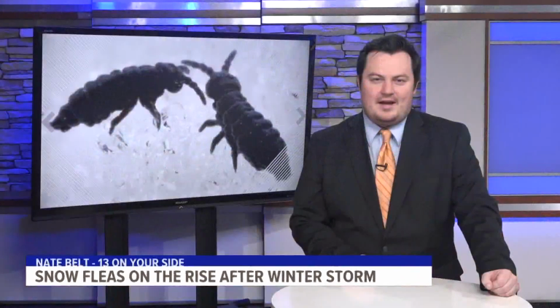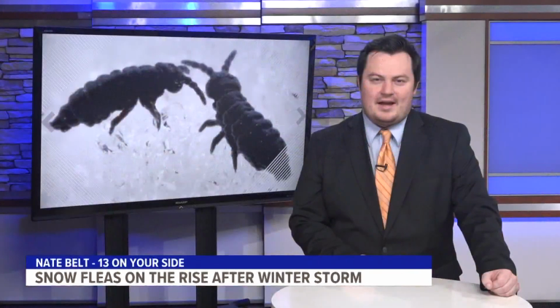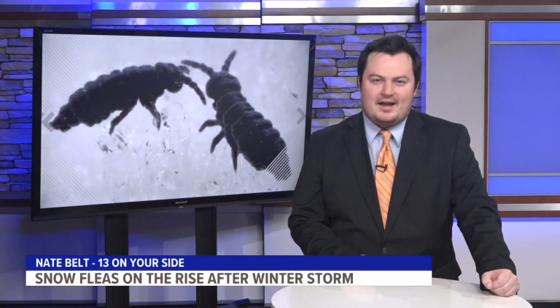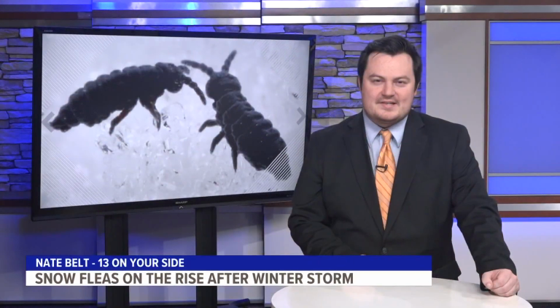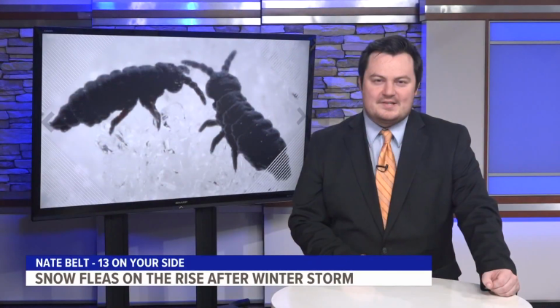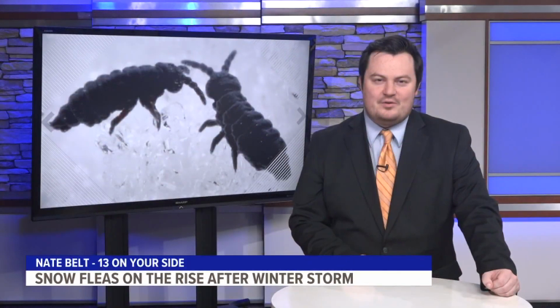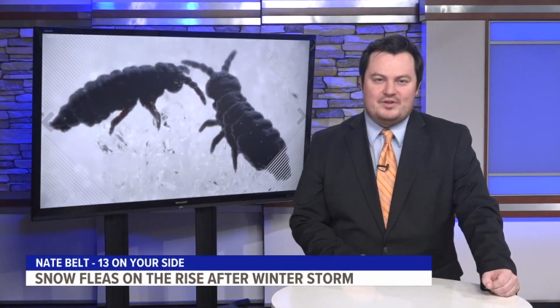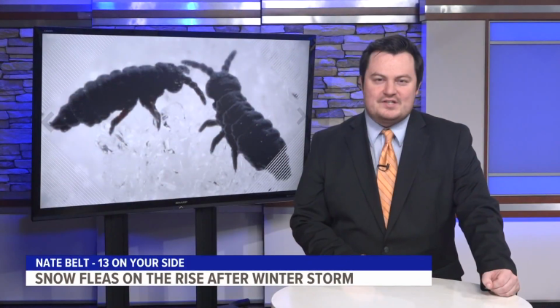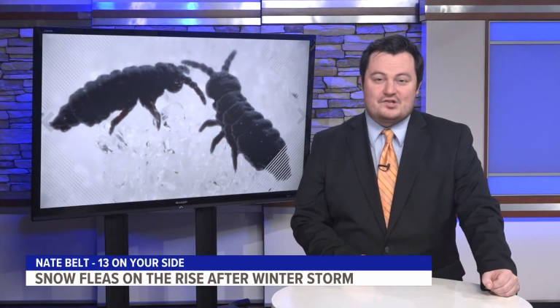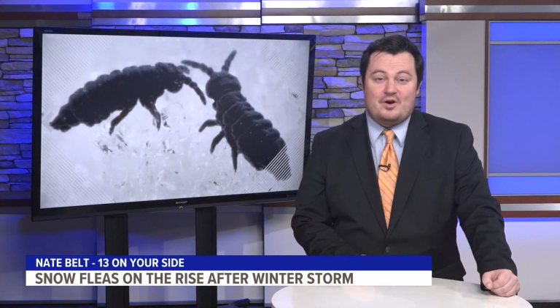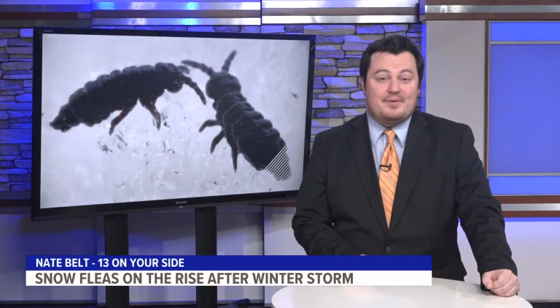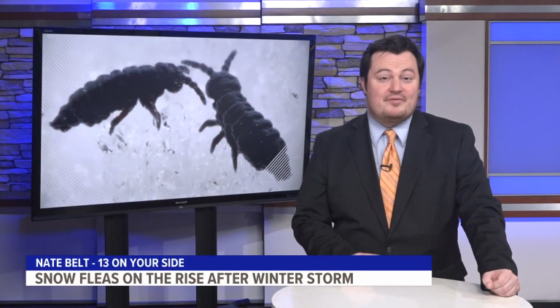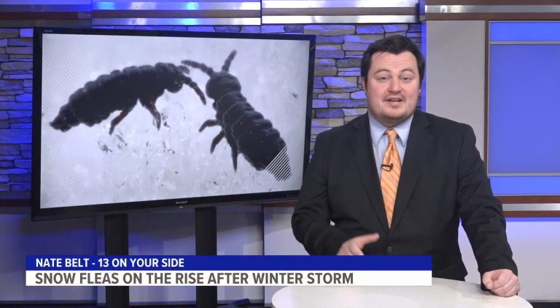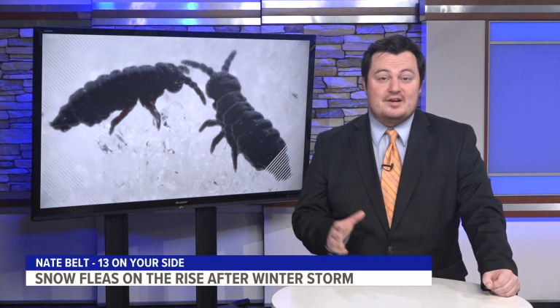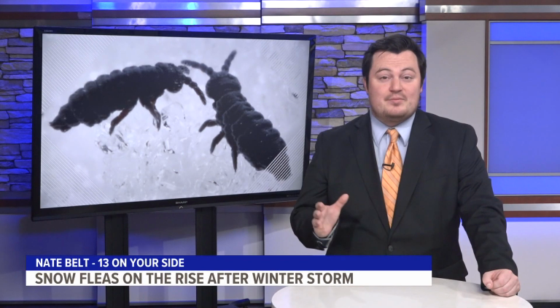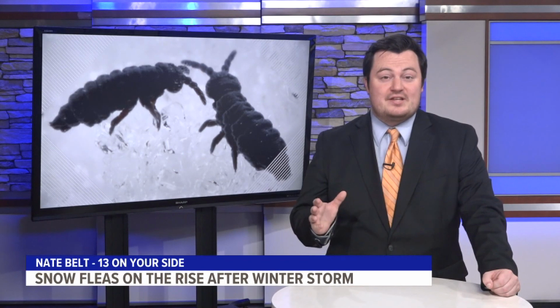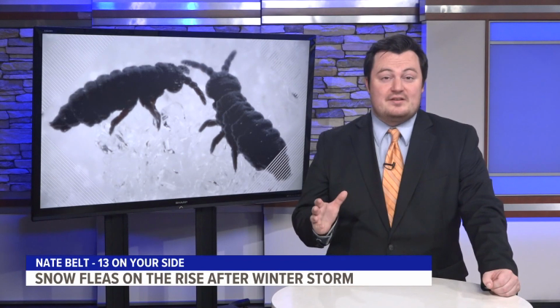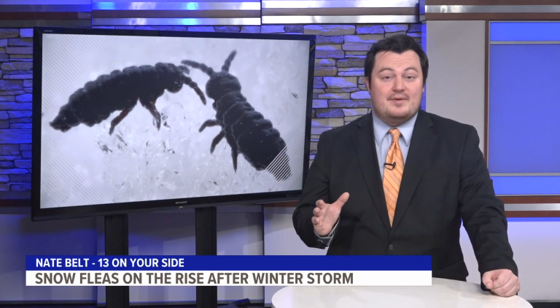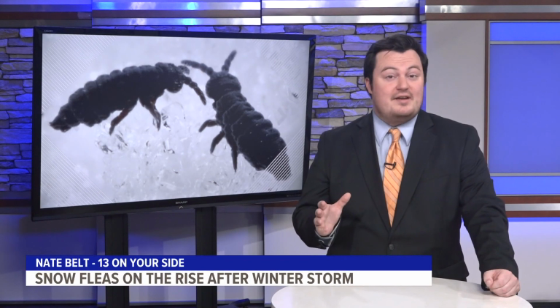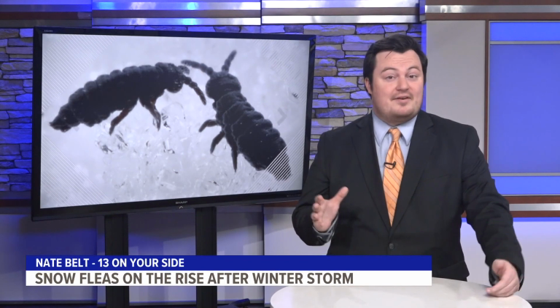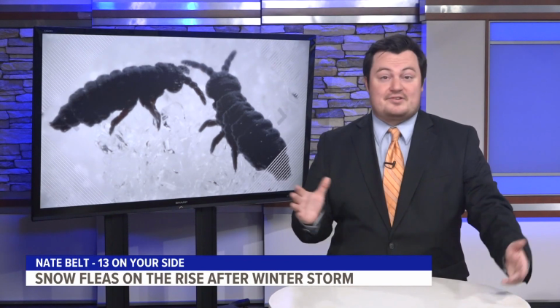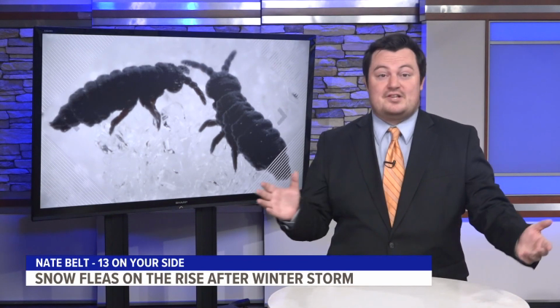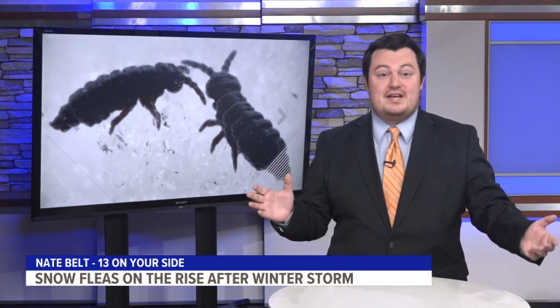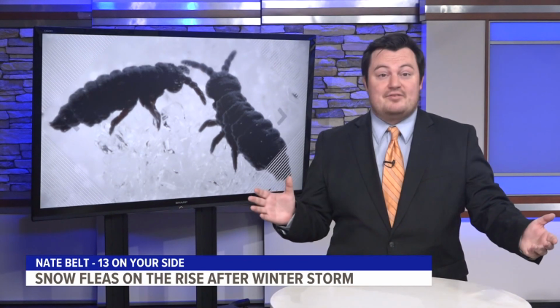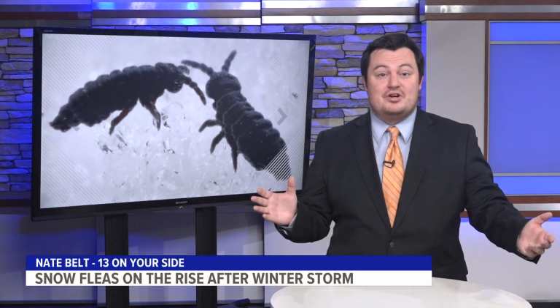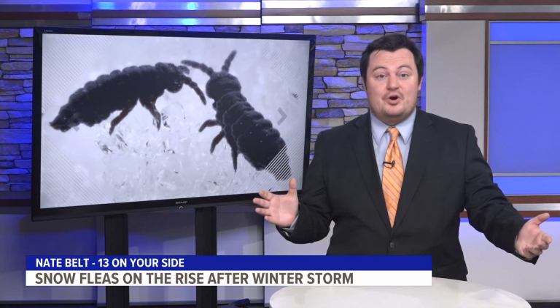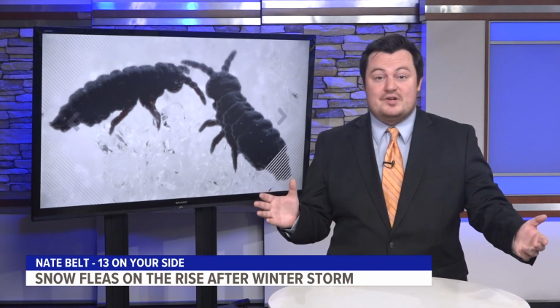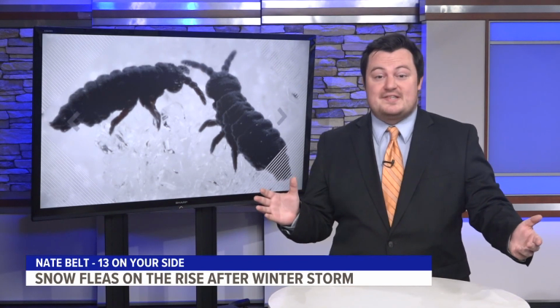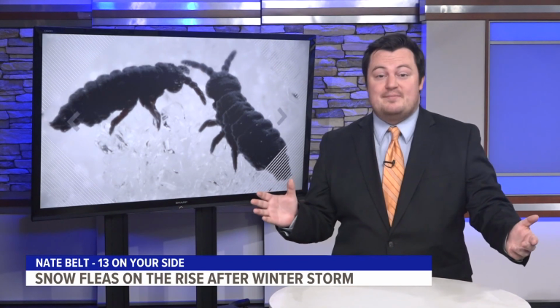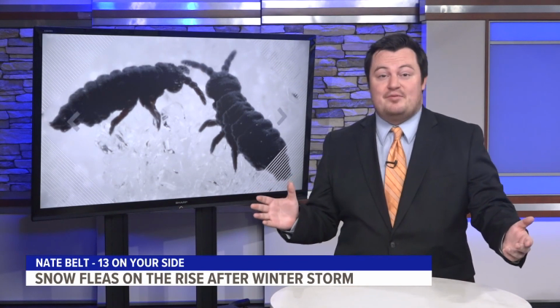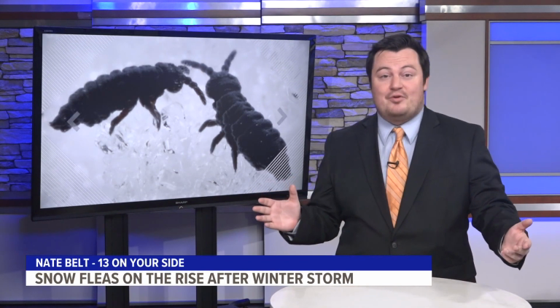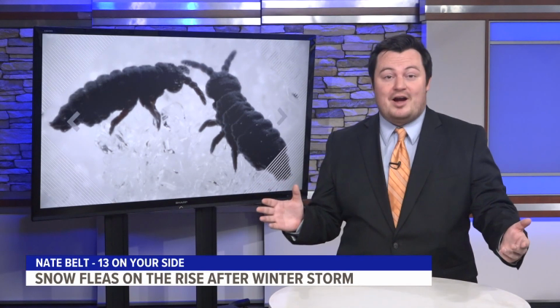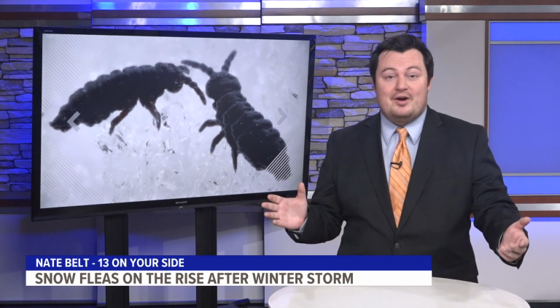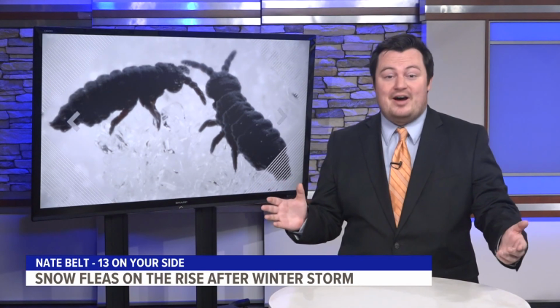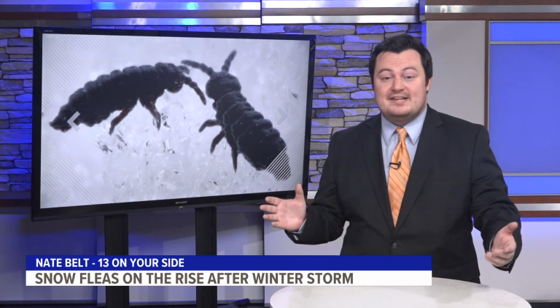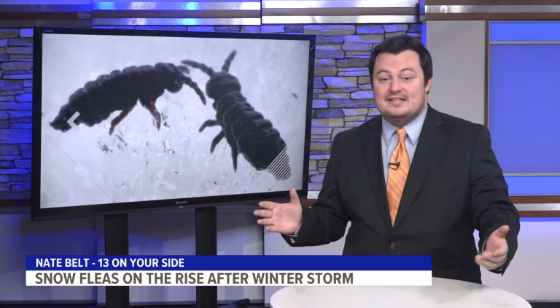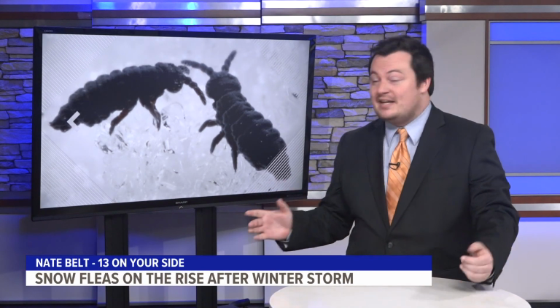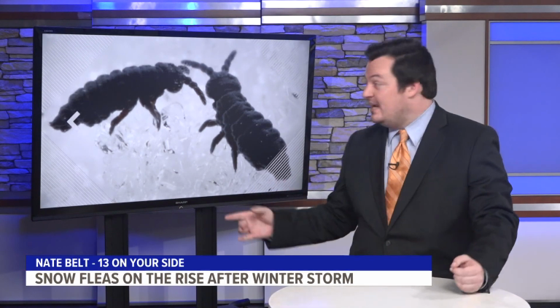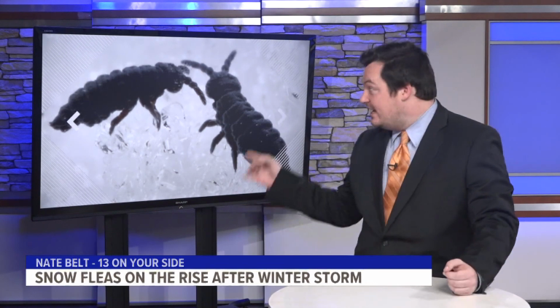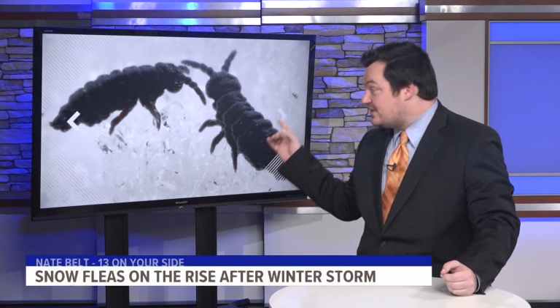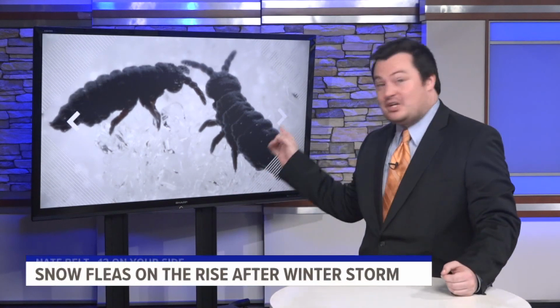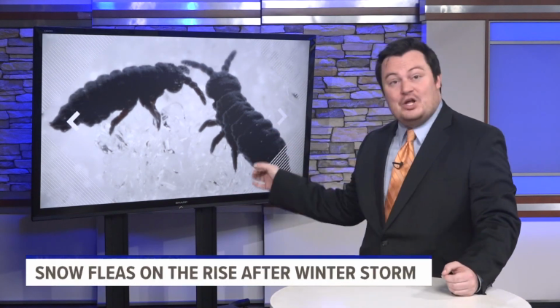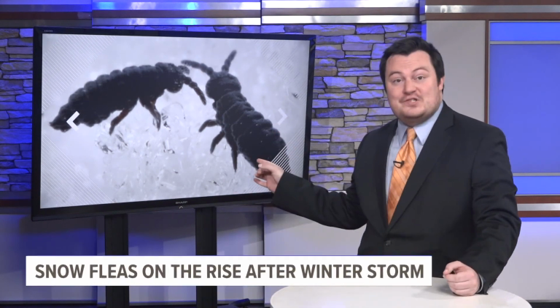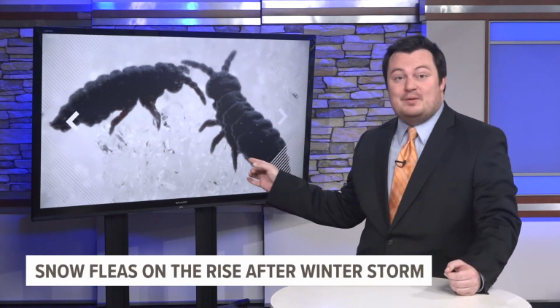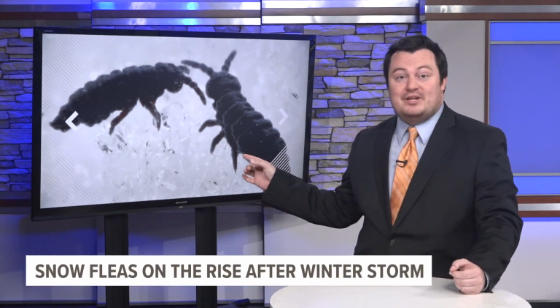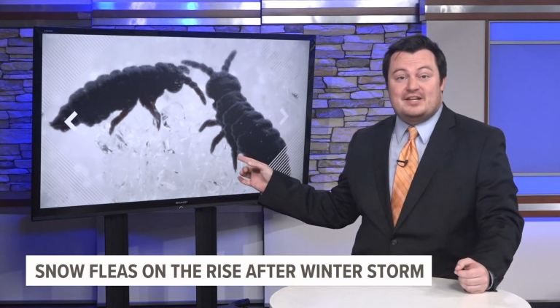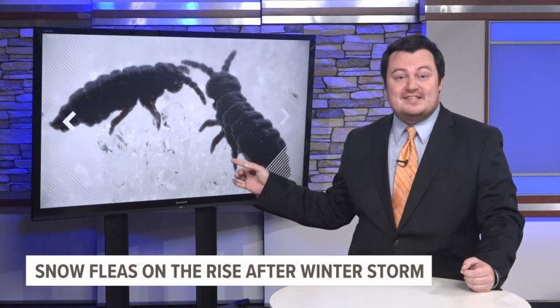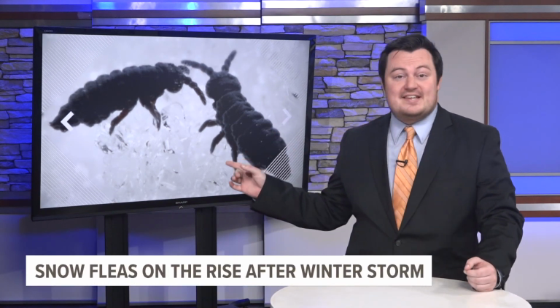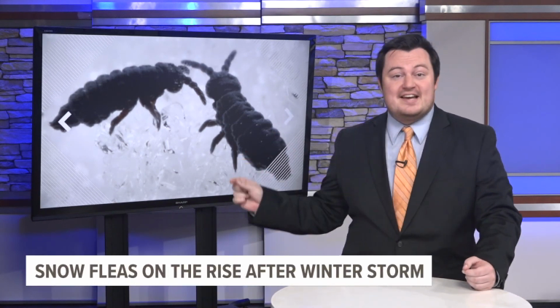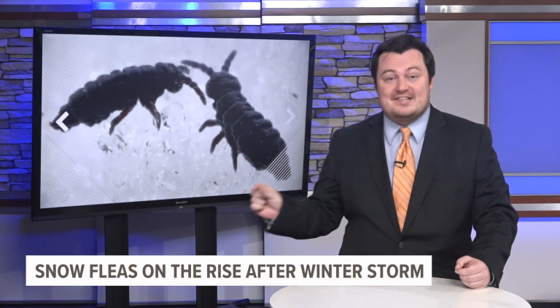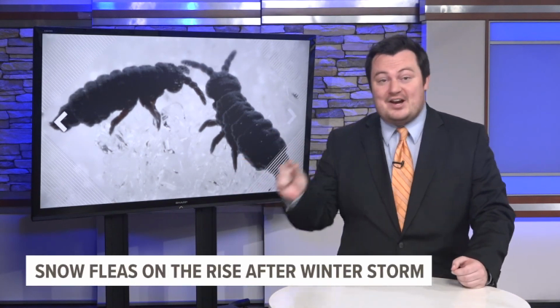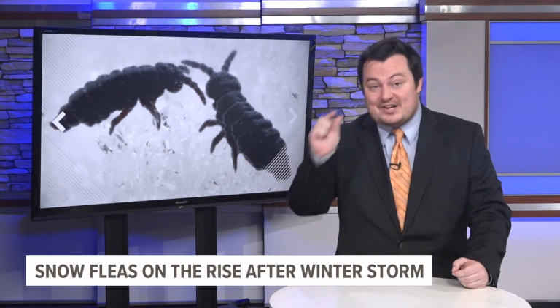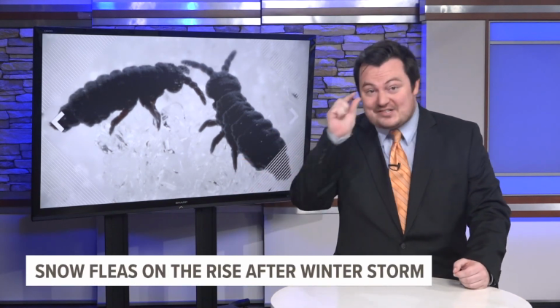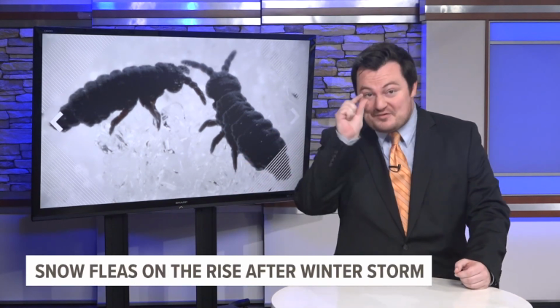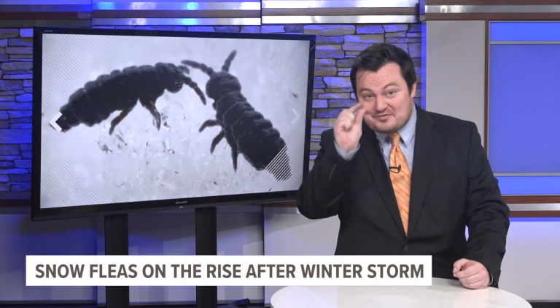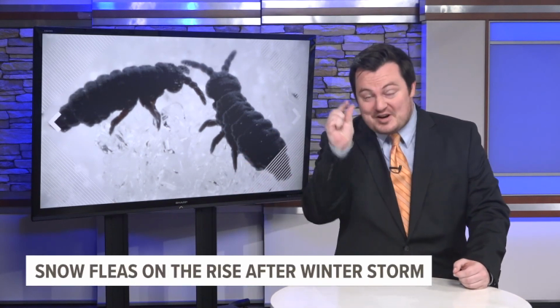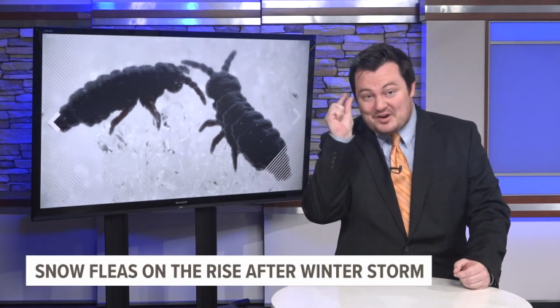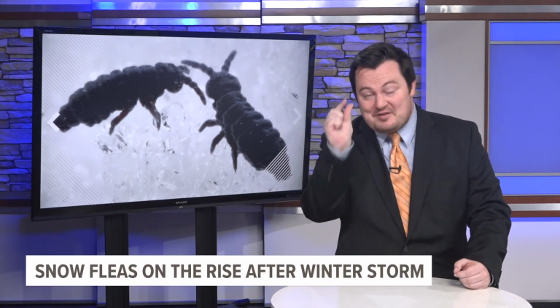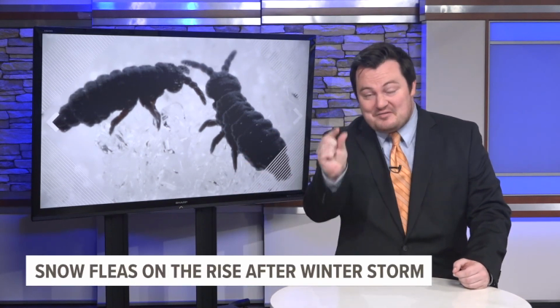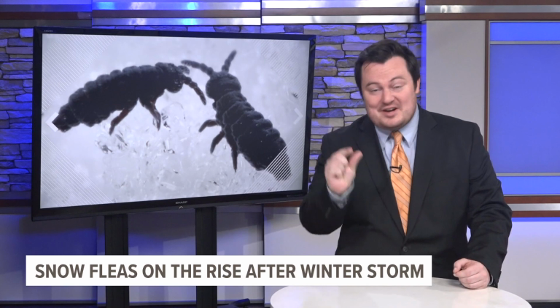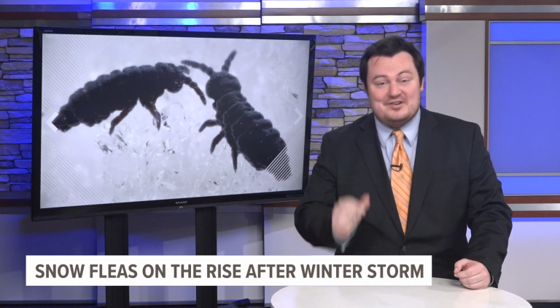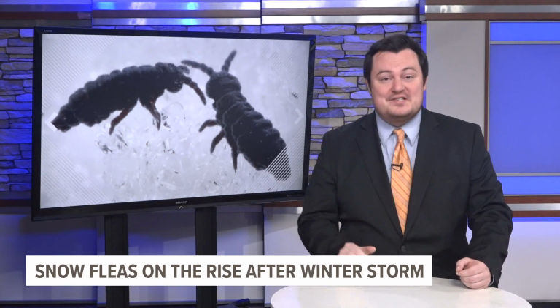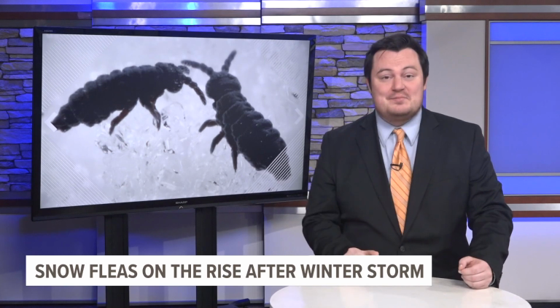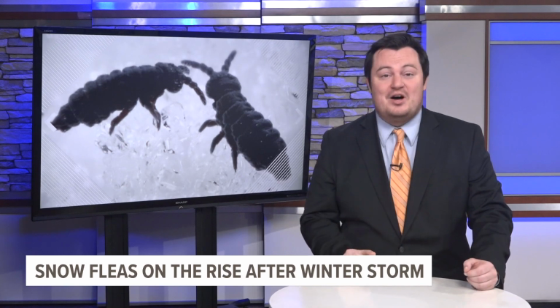Snow fleas show up every year, but you may have actually never noticed them before. Here's a close-up look at these guys — they're actually very, very small.